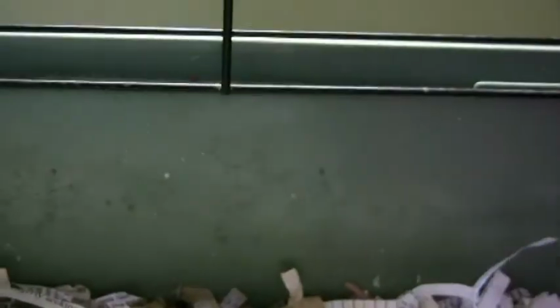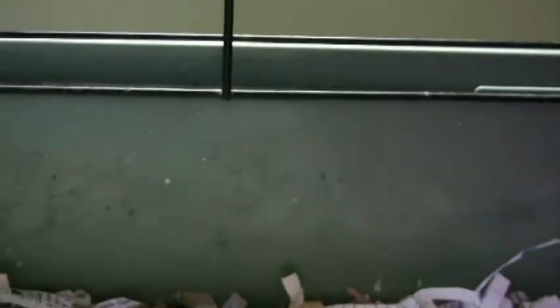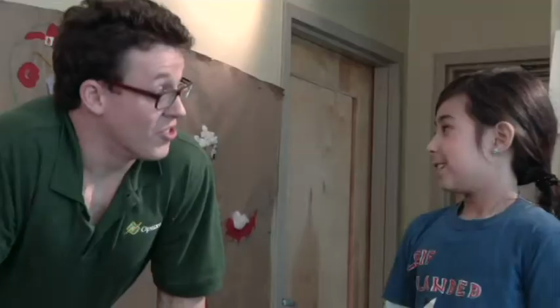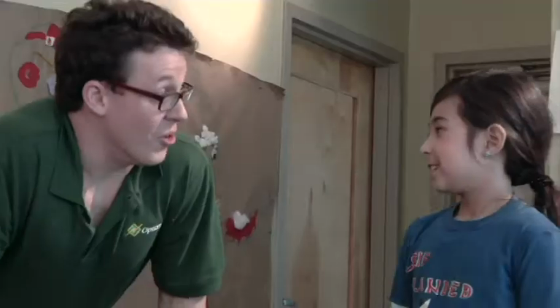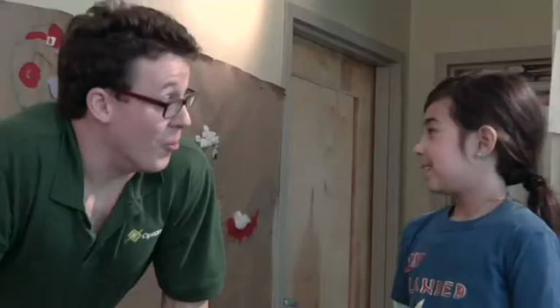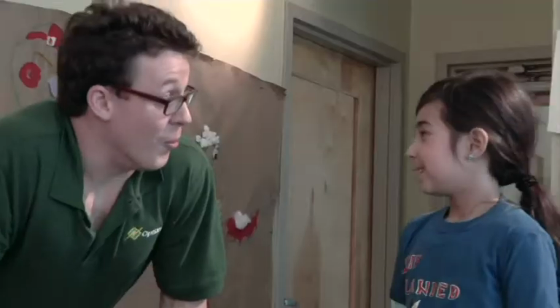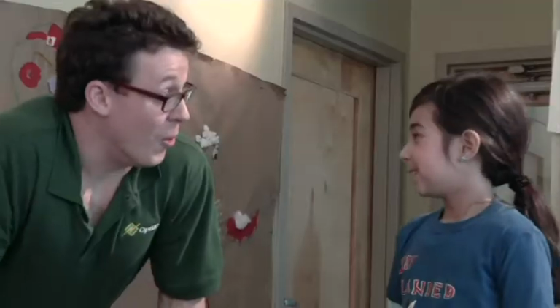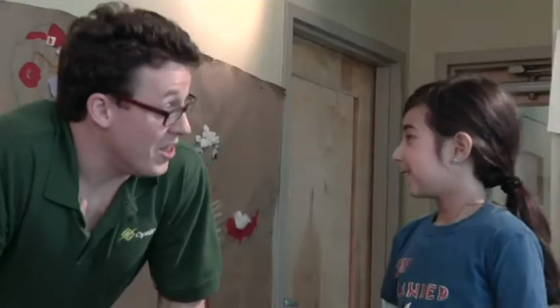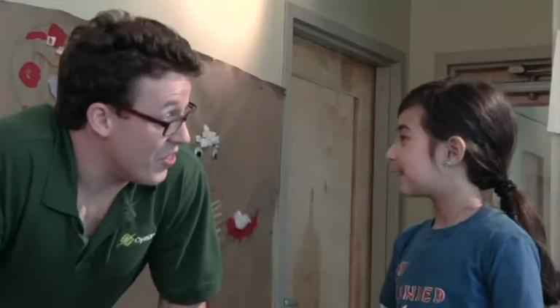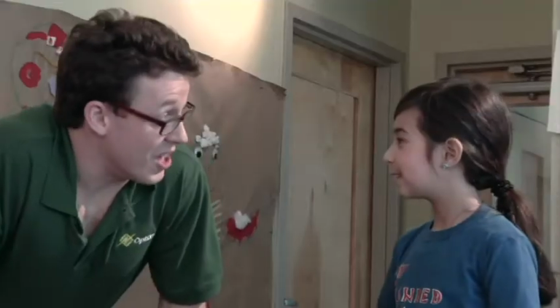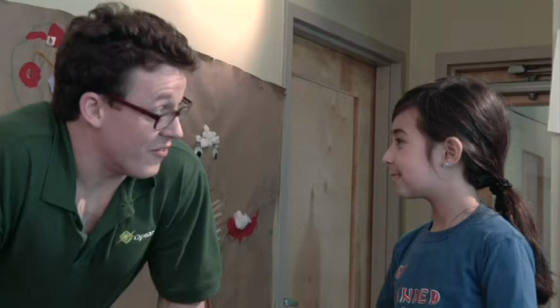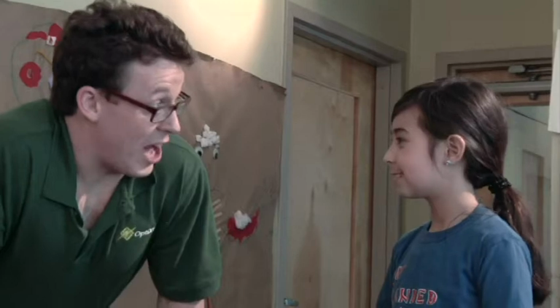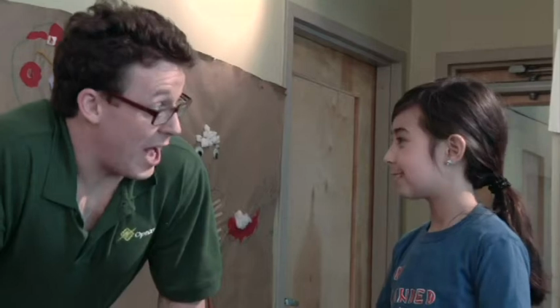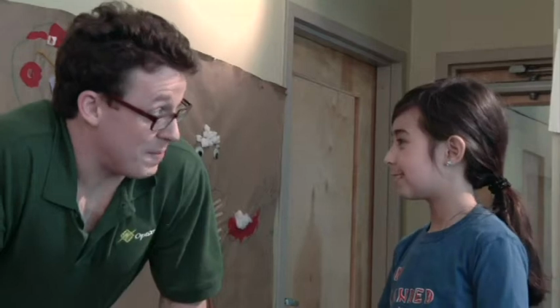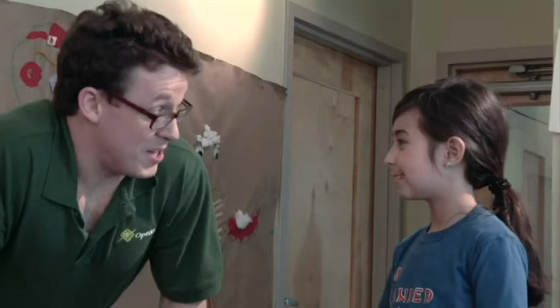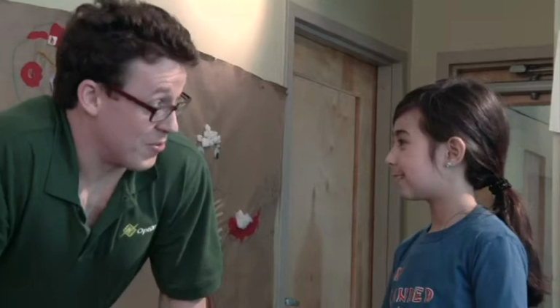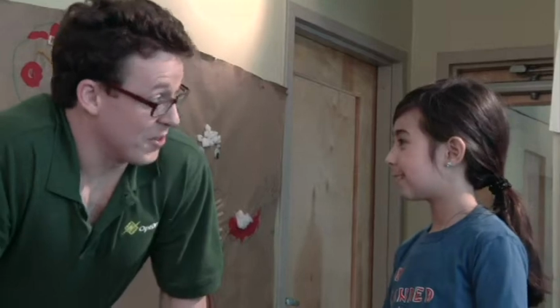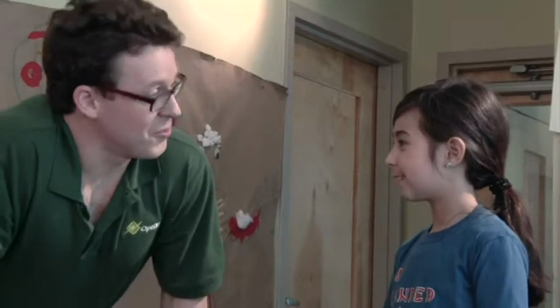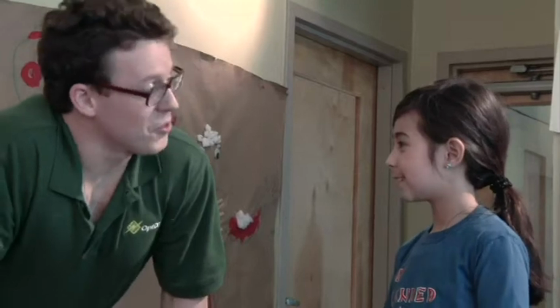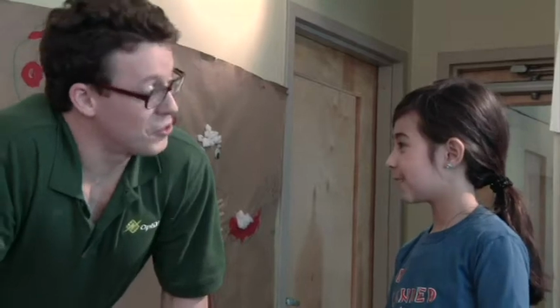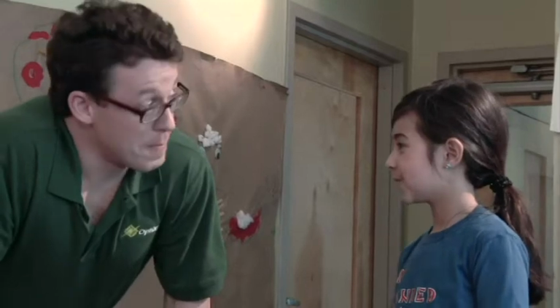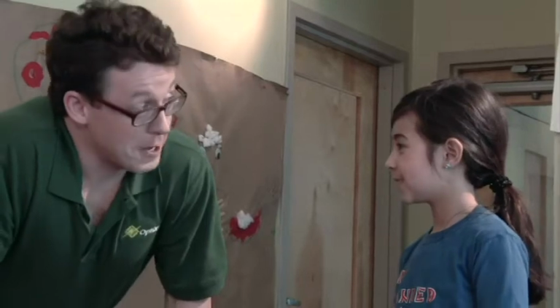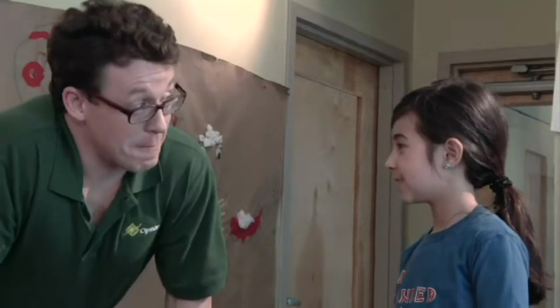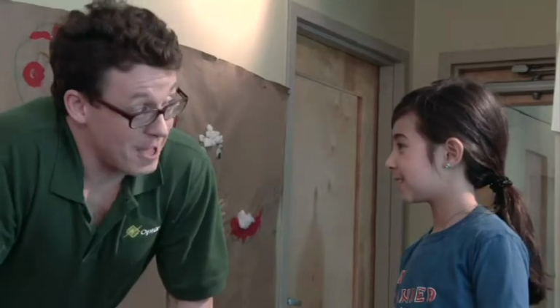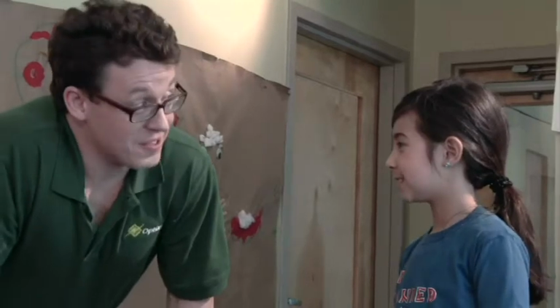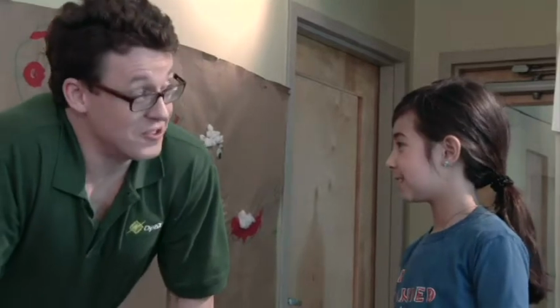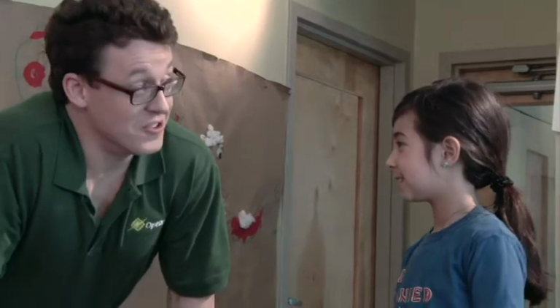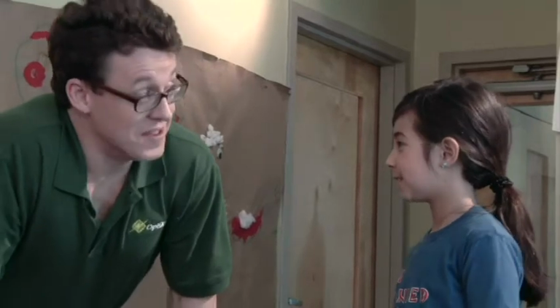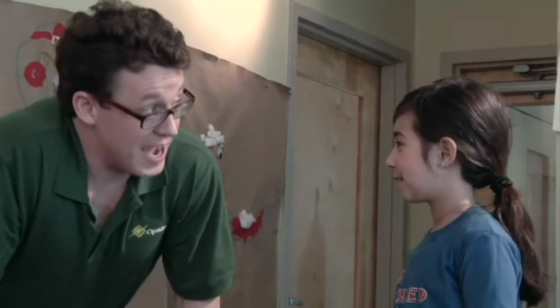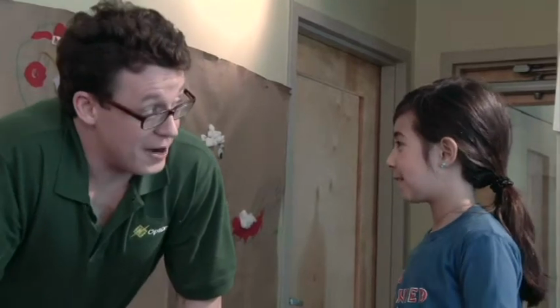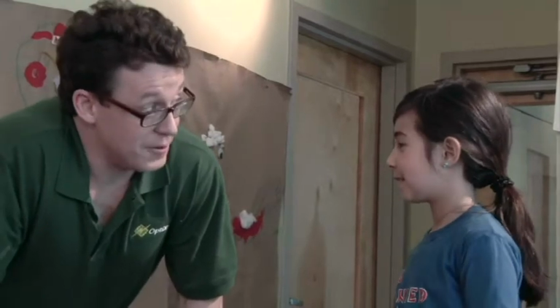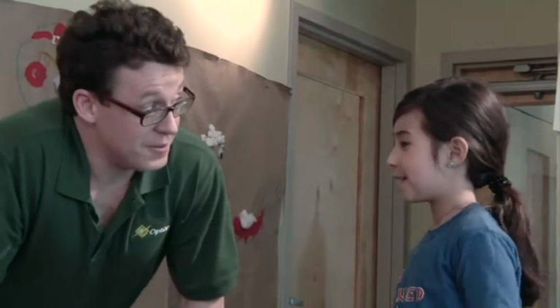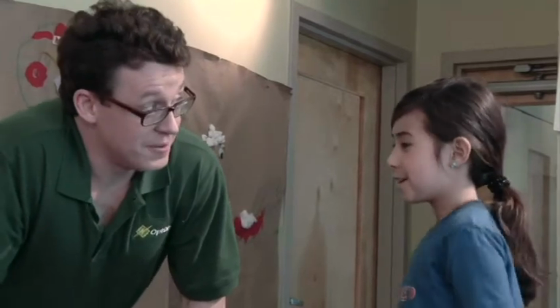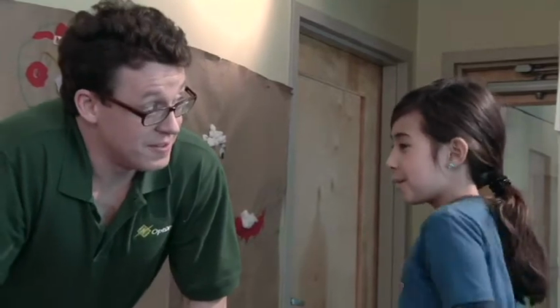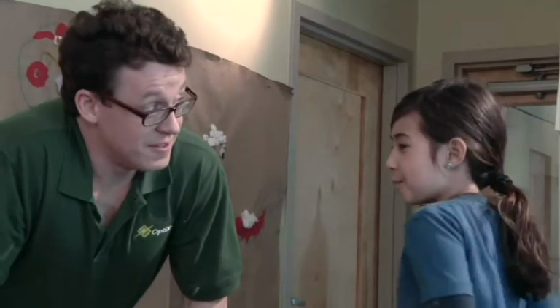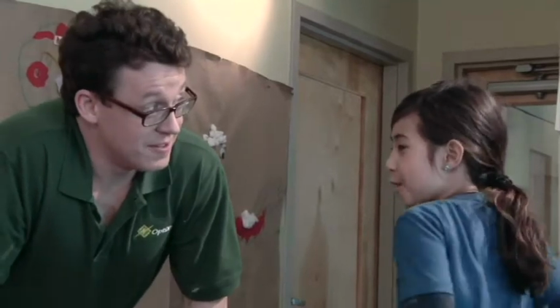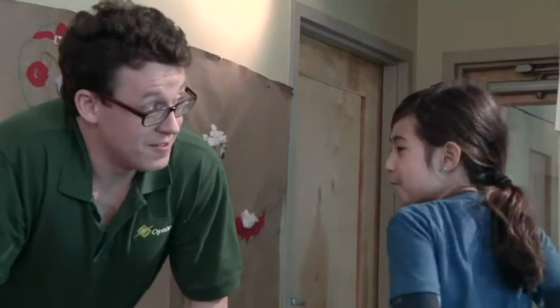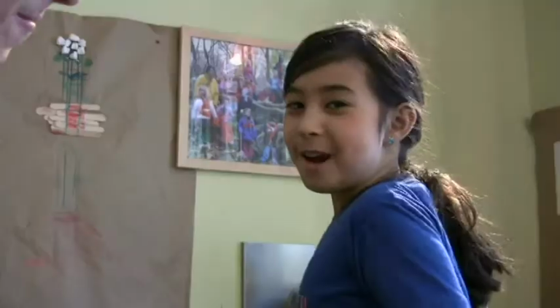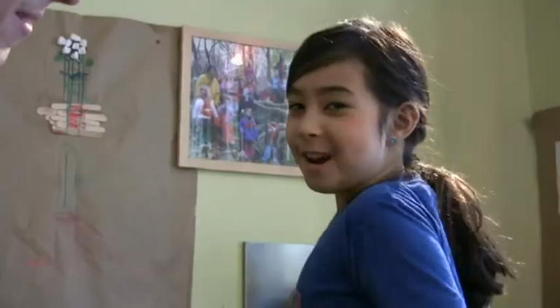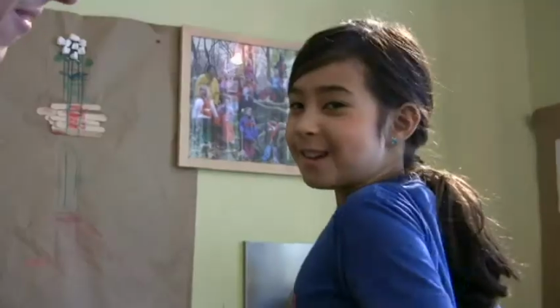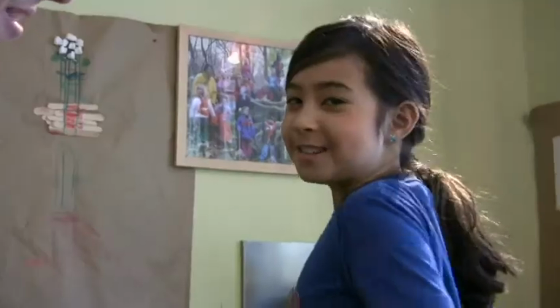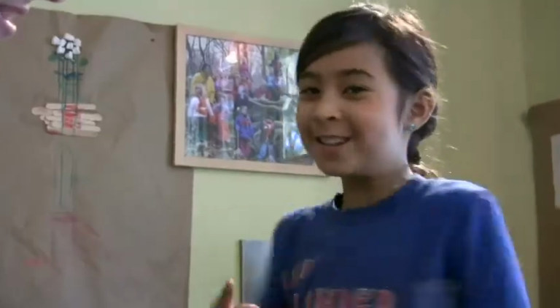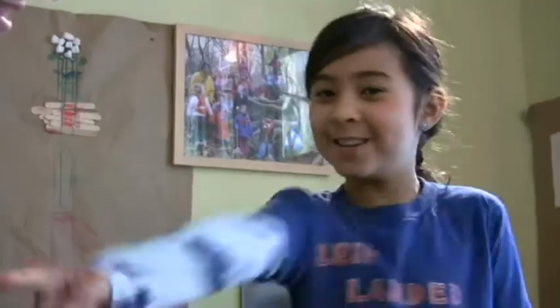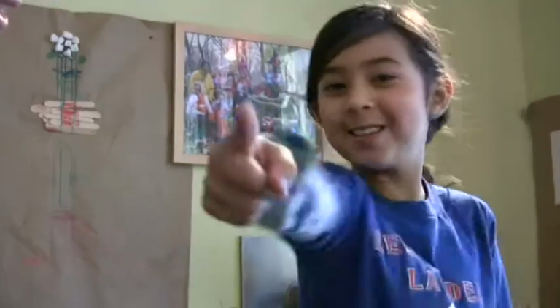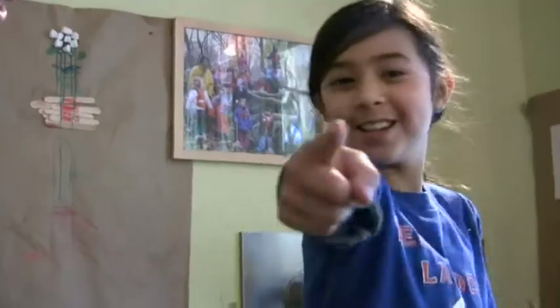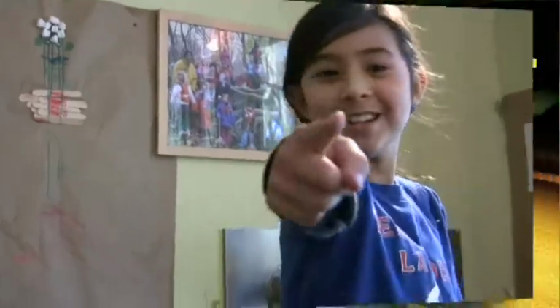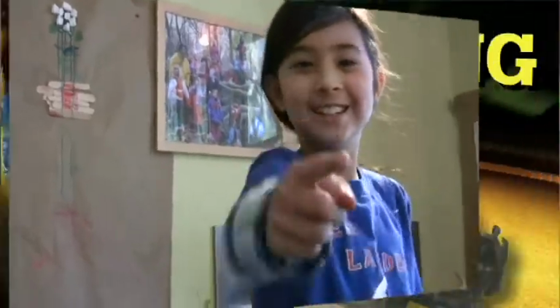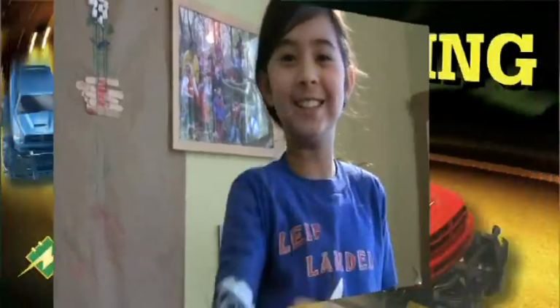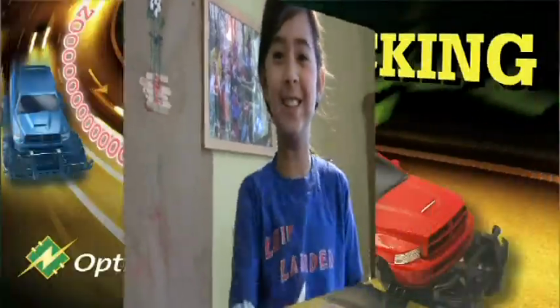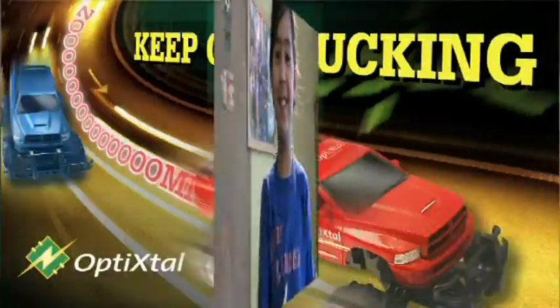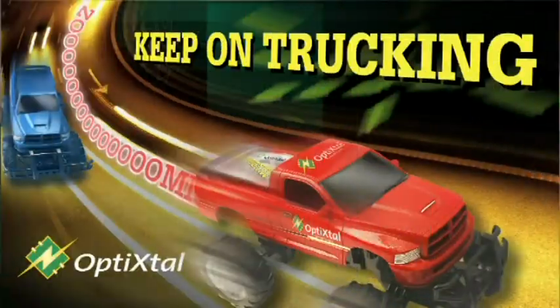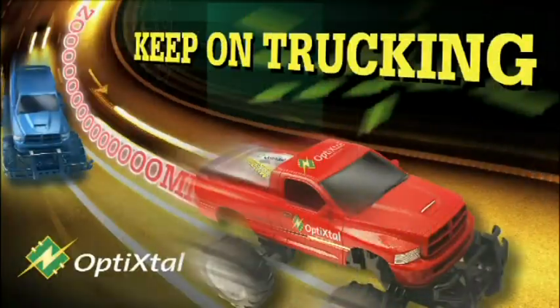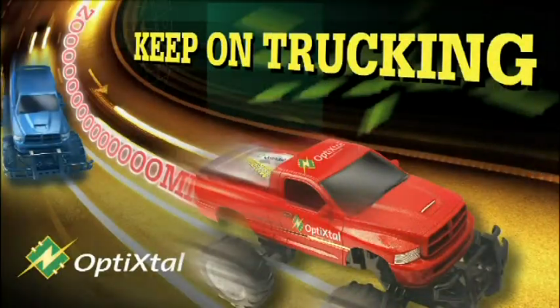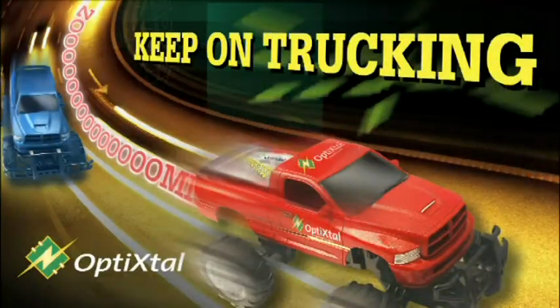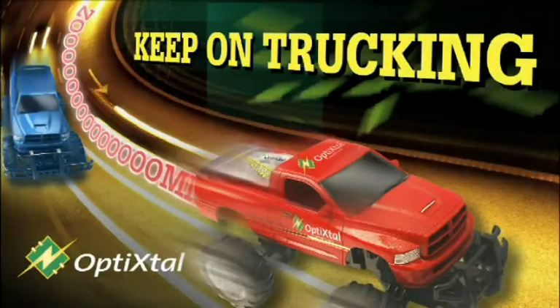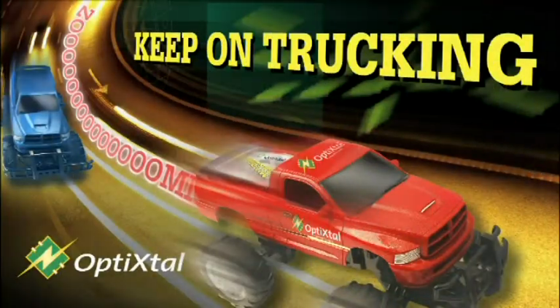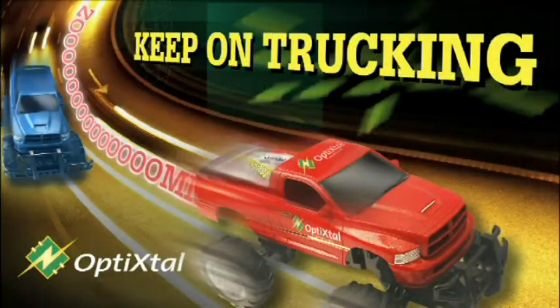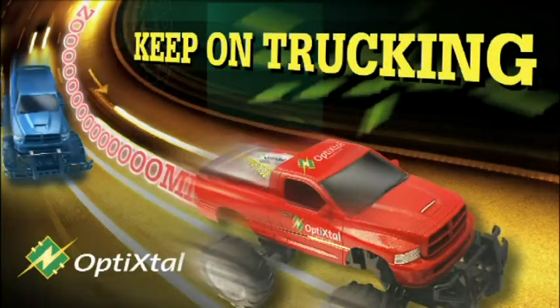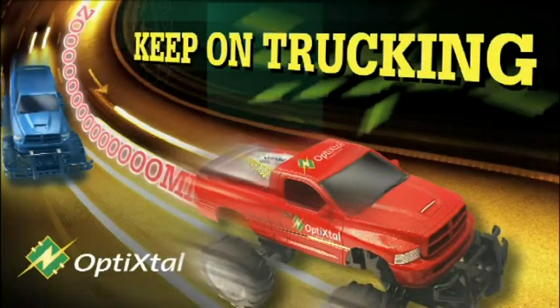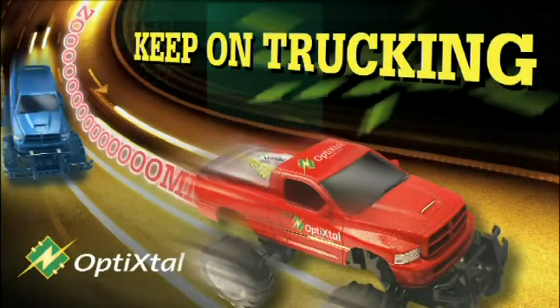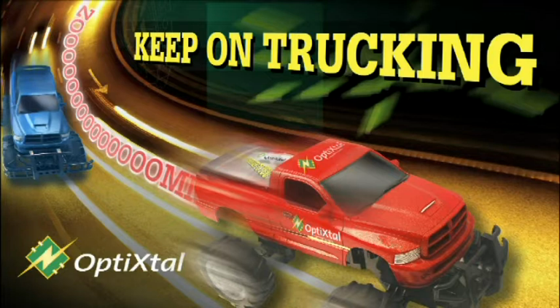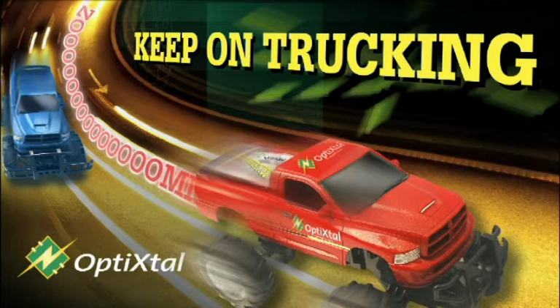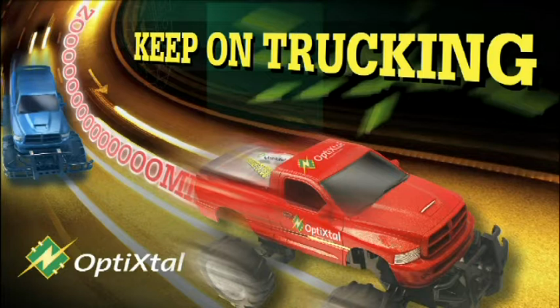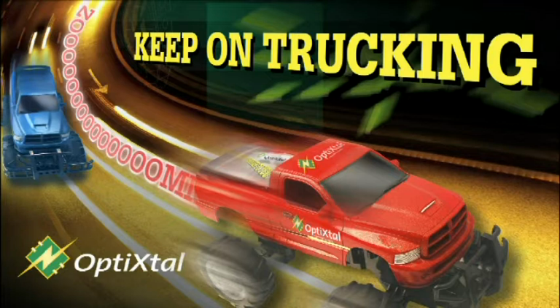So what do you think of Opti-Crystal super capacitors now? More power to you!